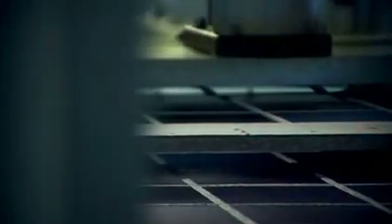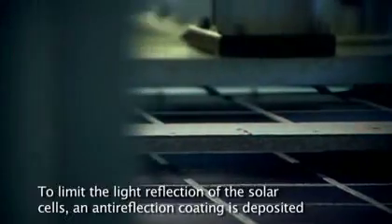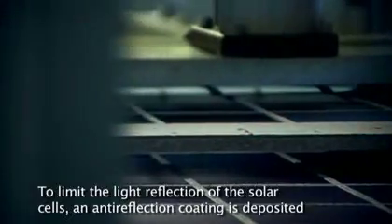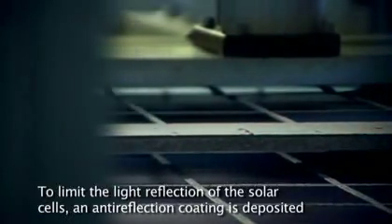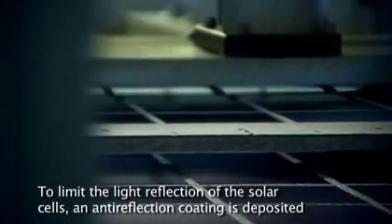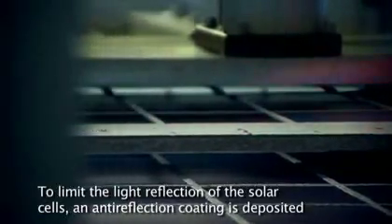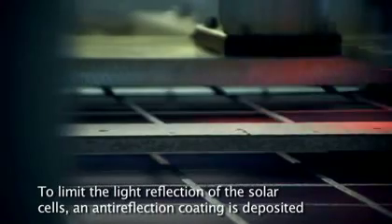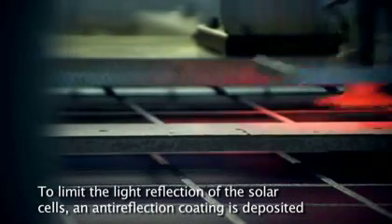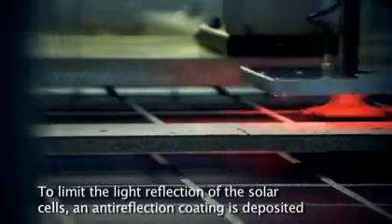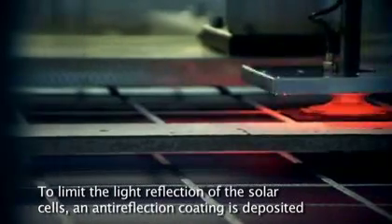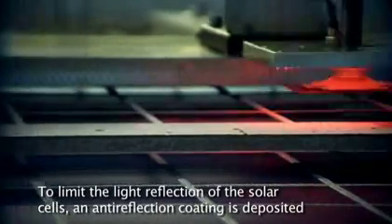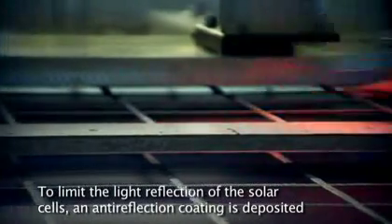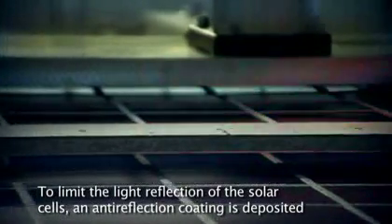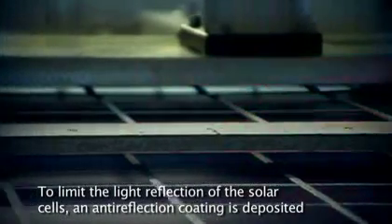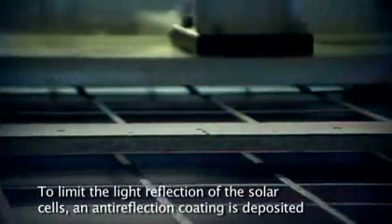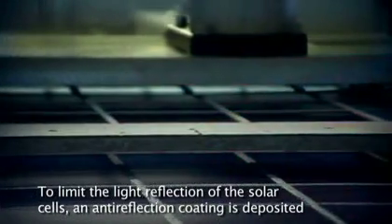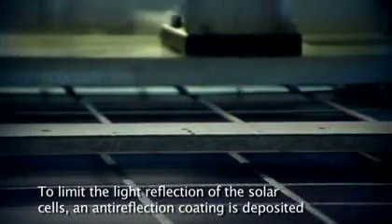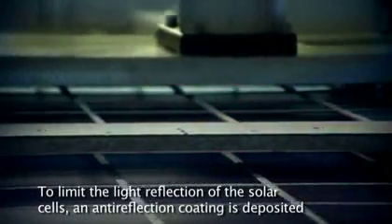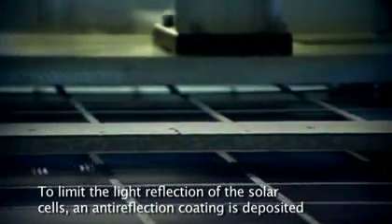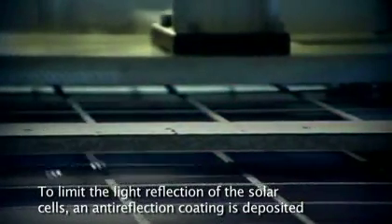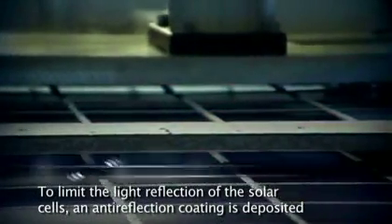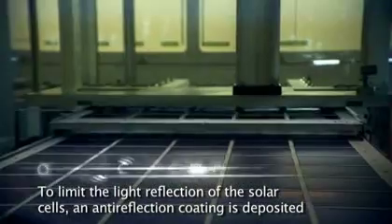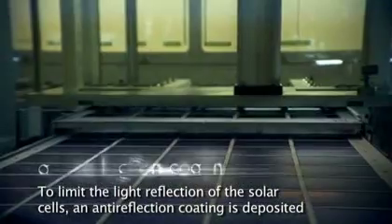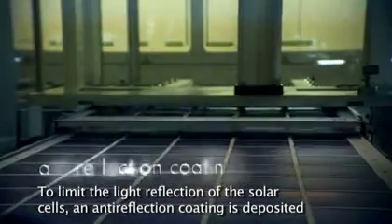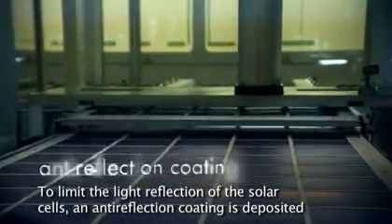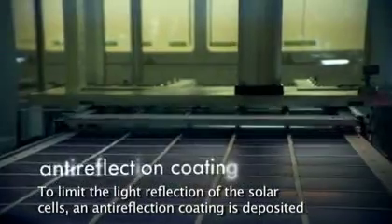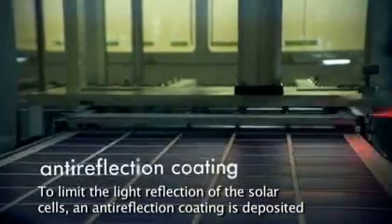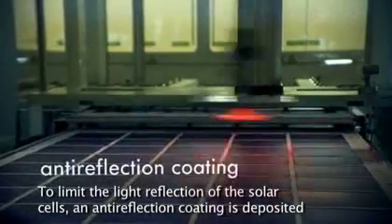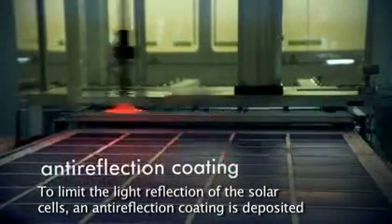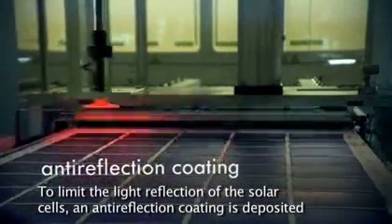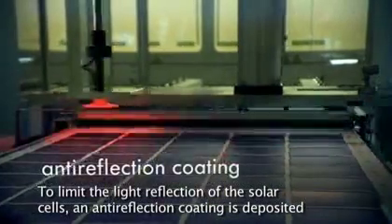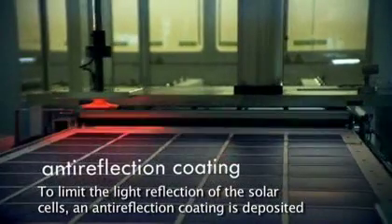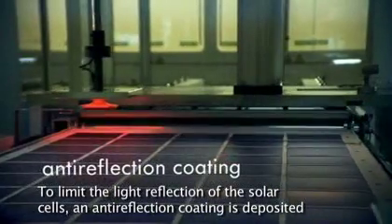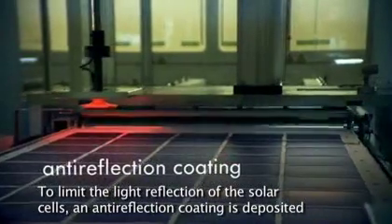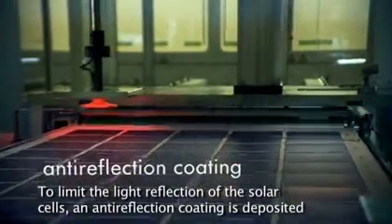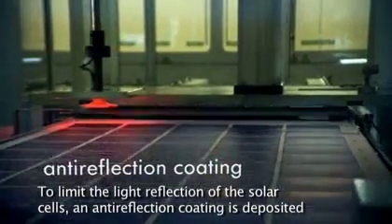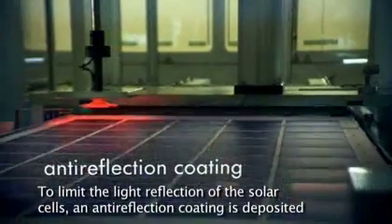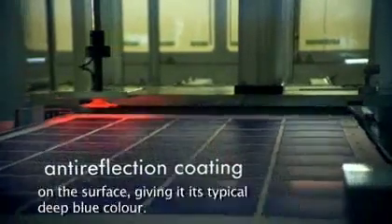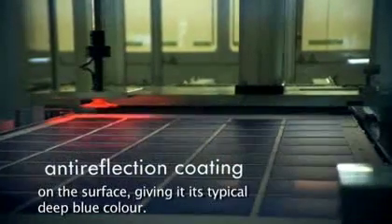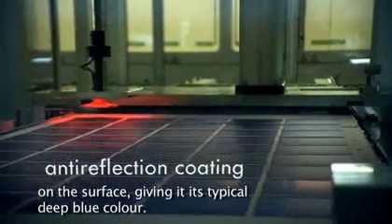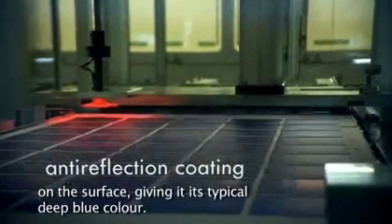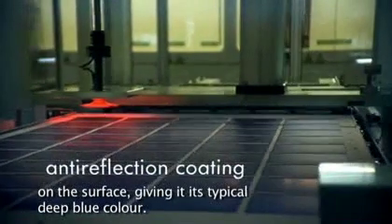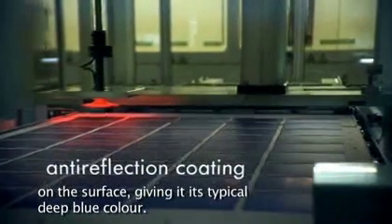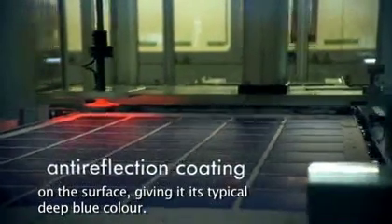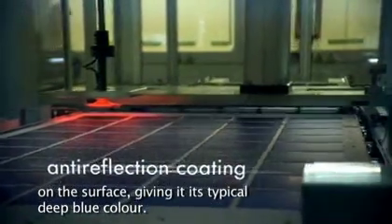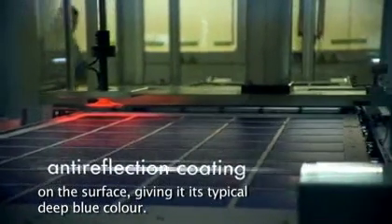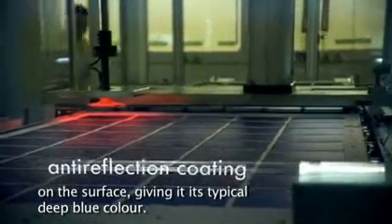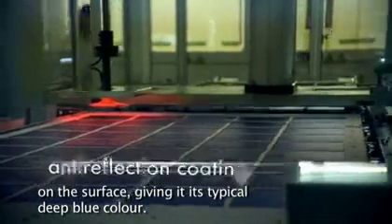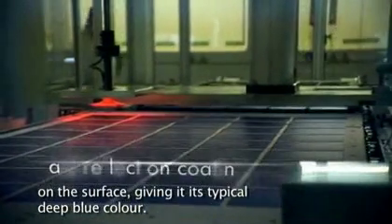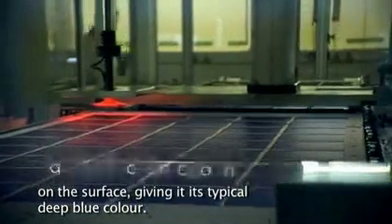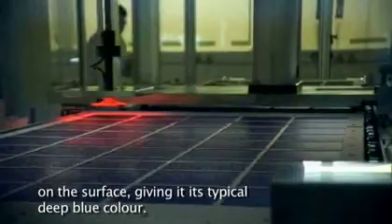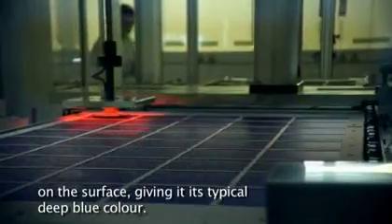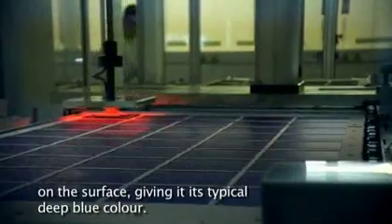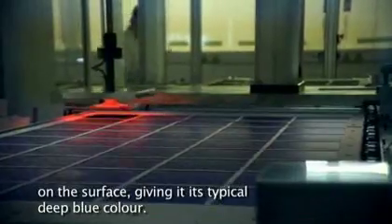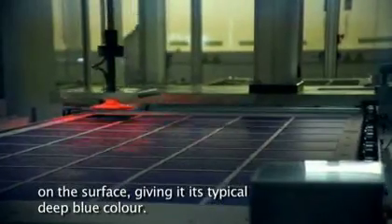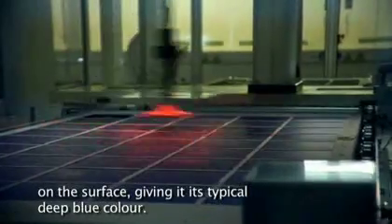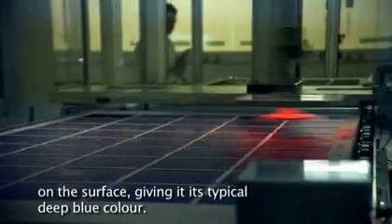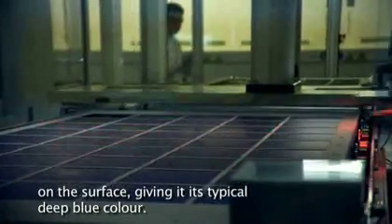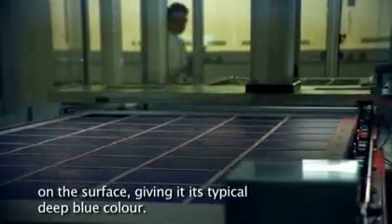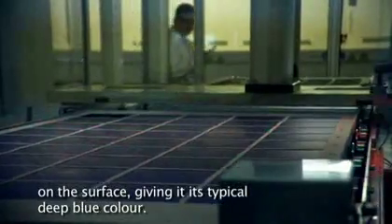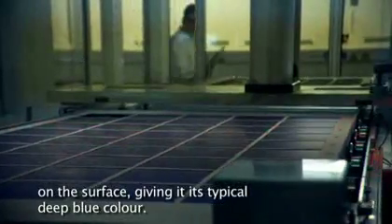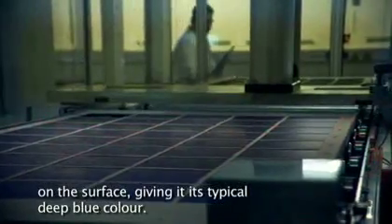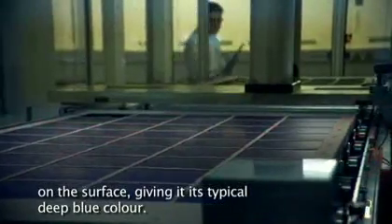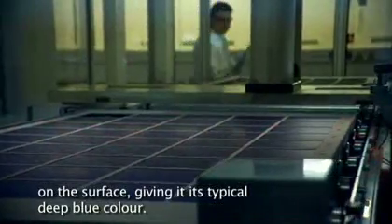To limit the light reflection of the solar cells, an anti-reflection coating is deposited on the surface, giving it its typical deep blue colour.